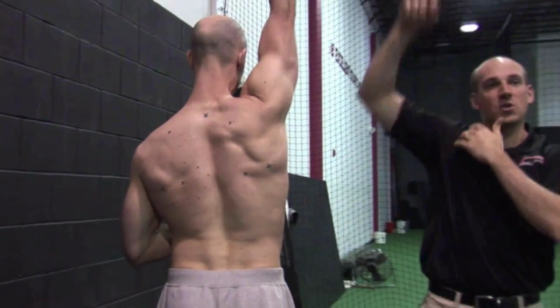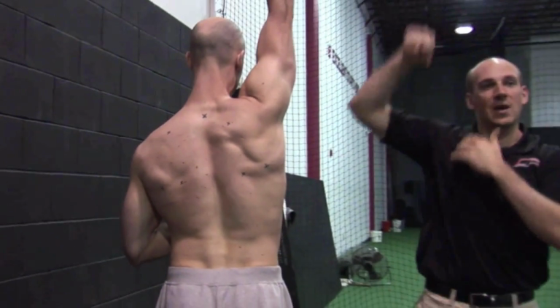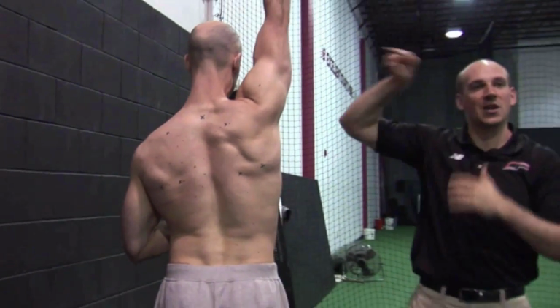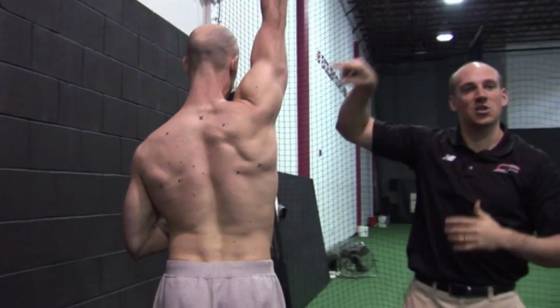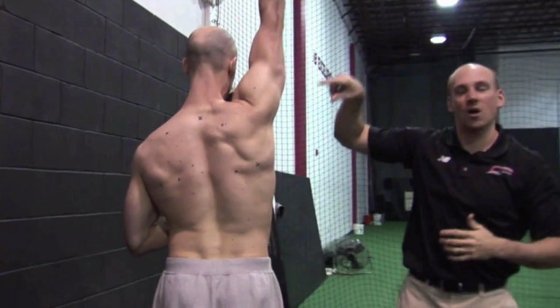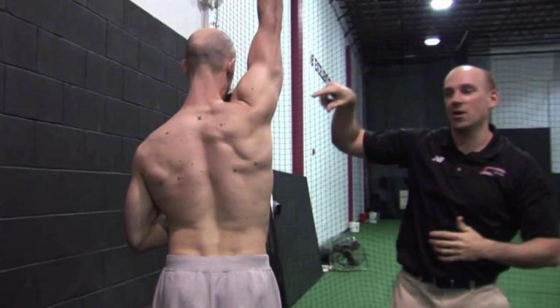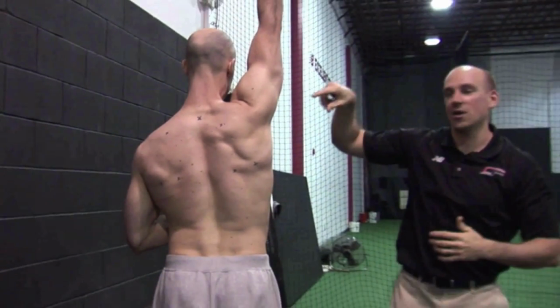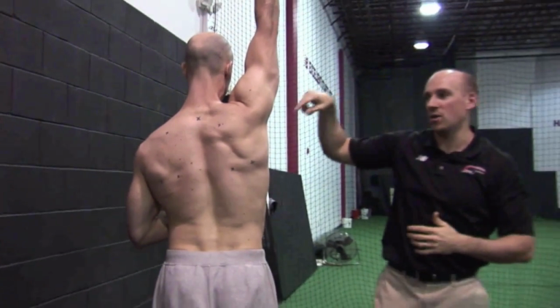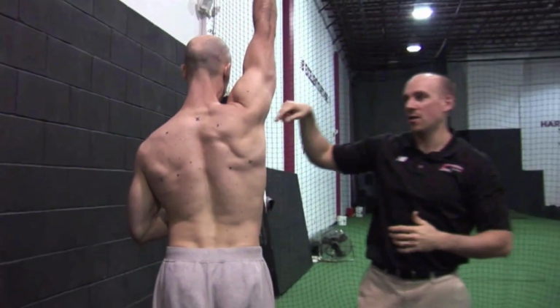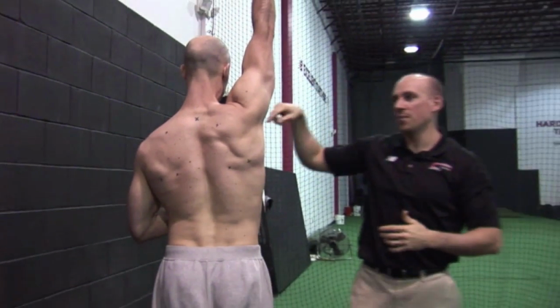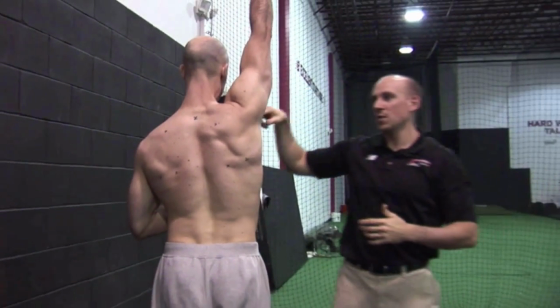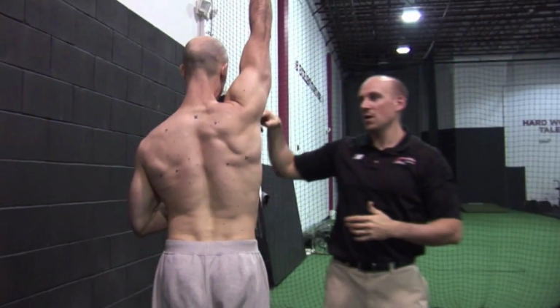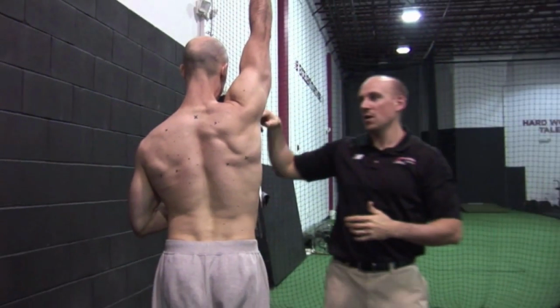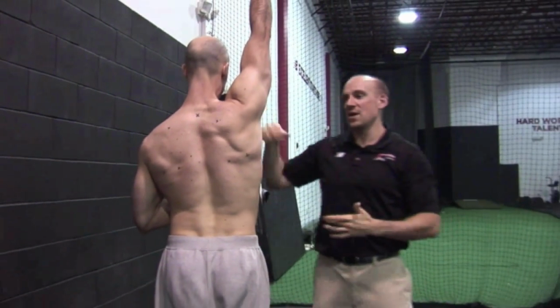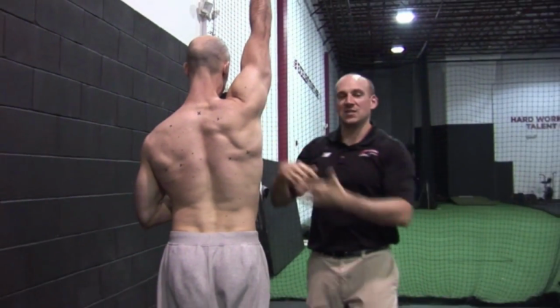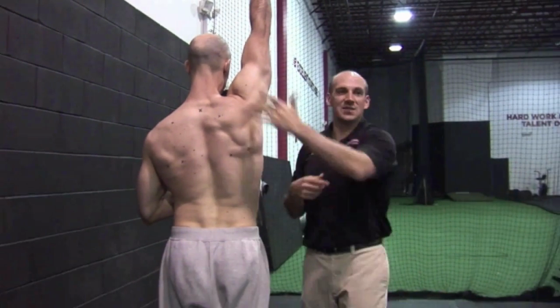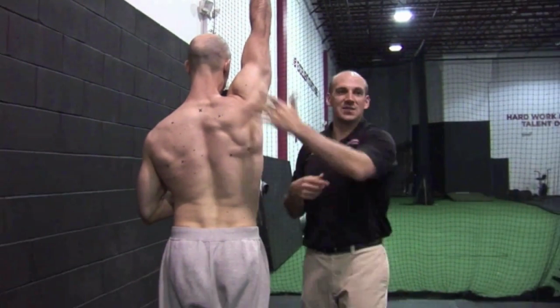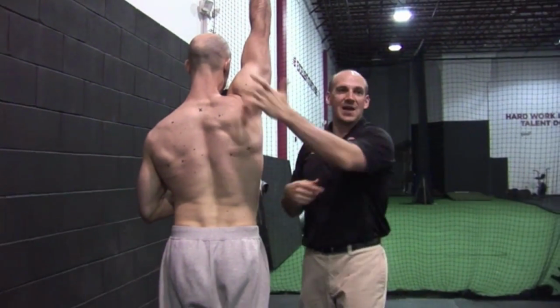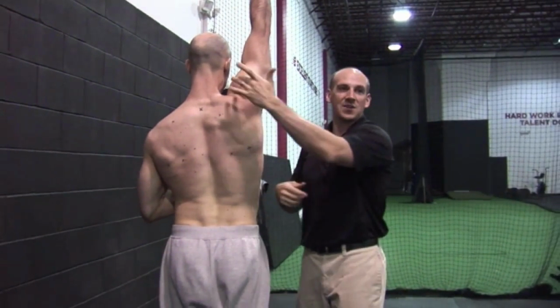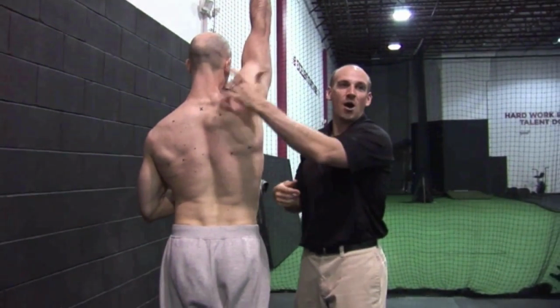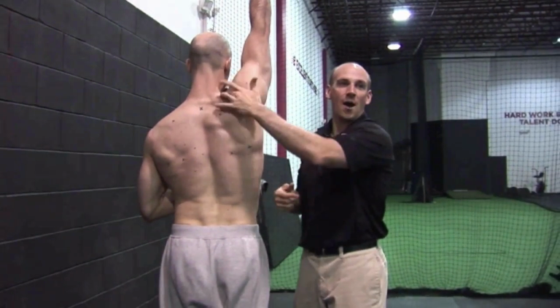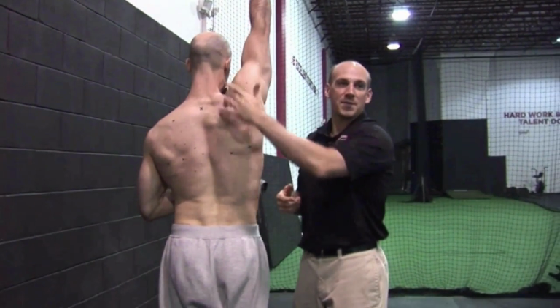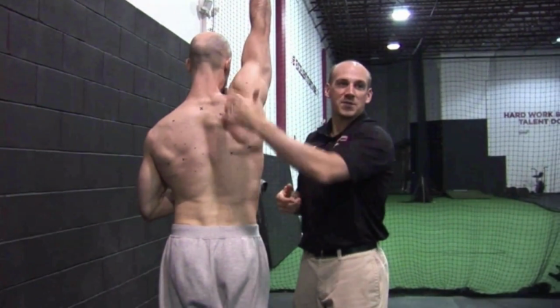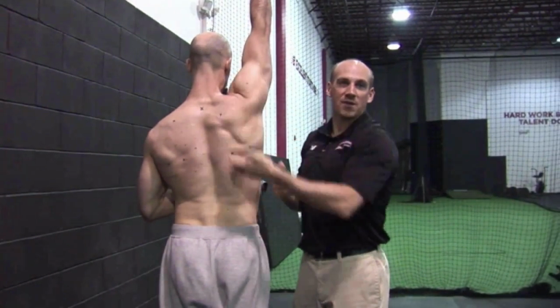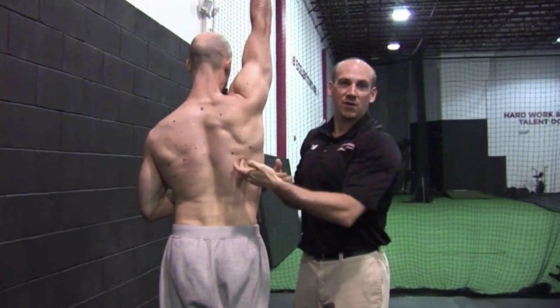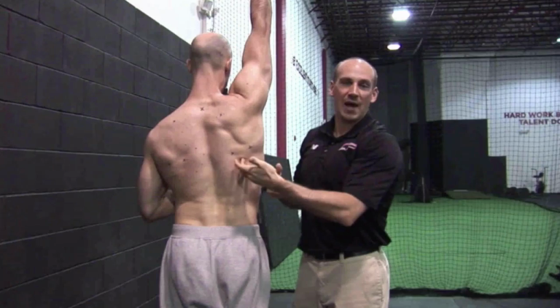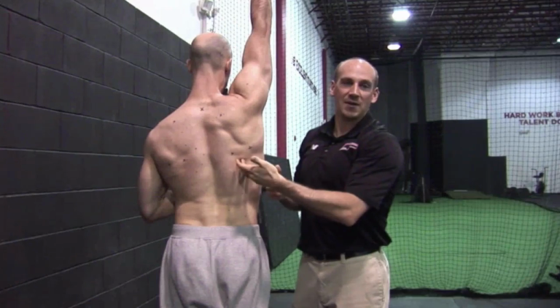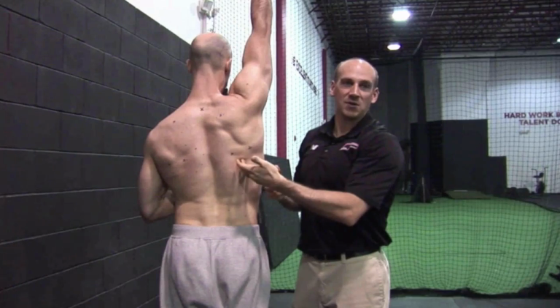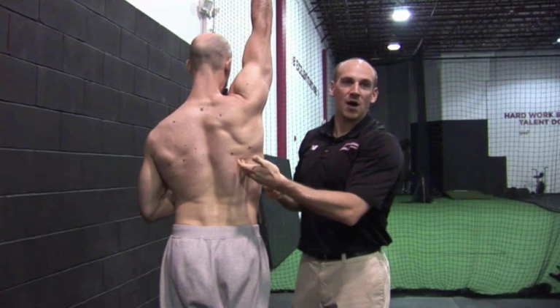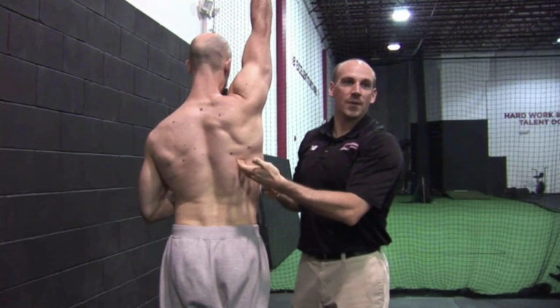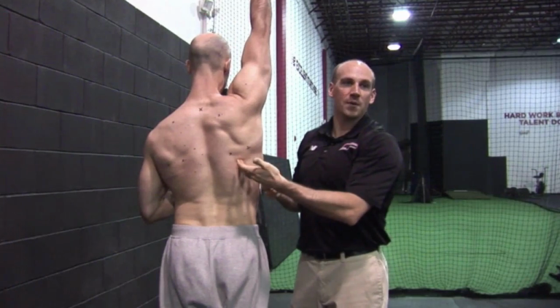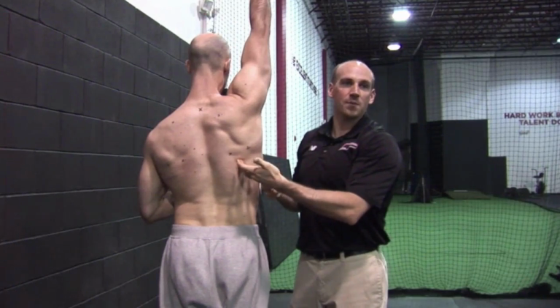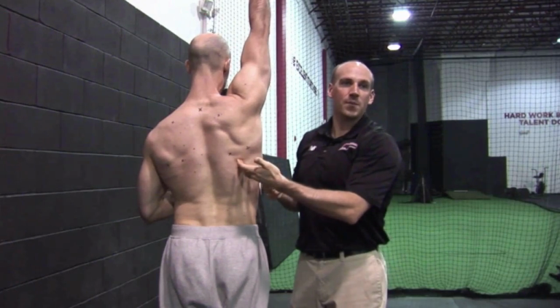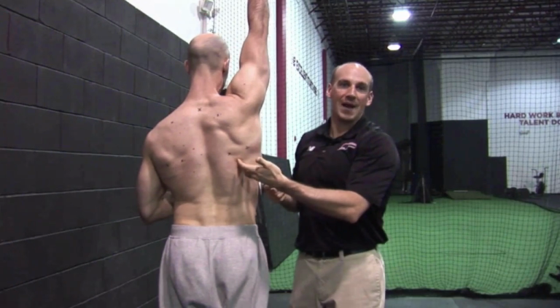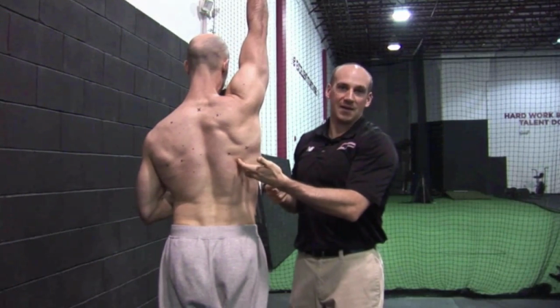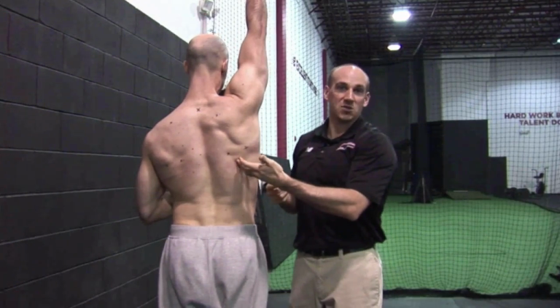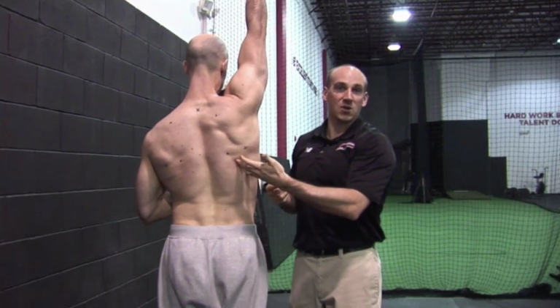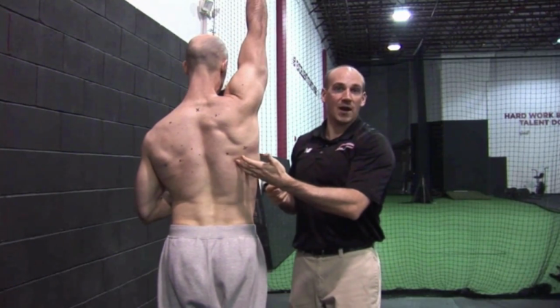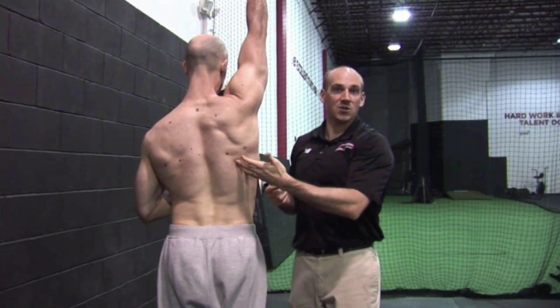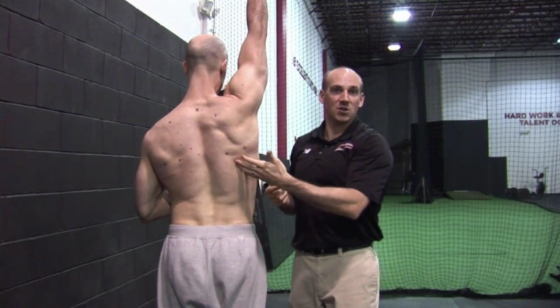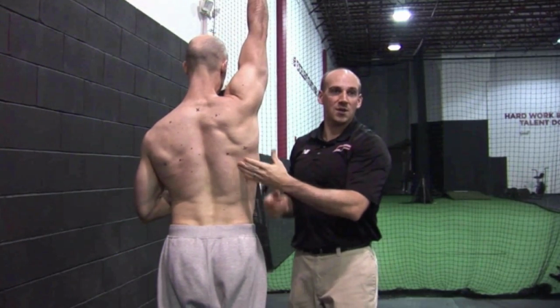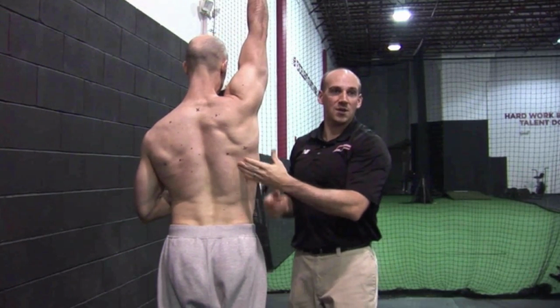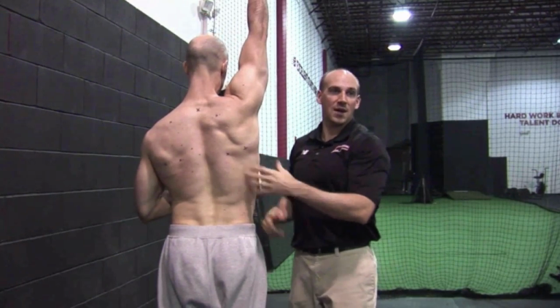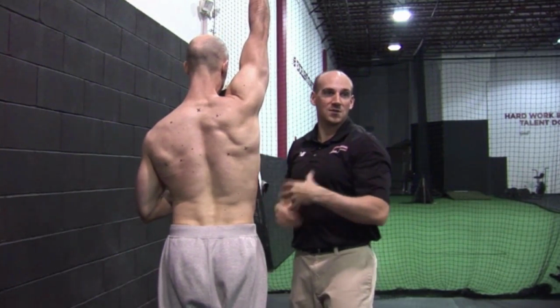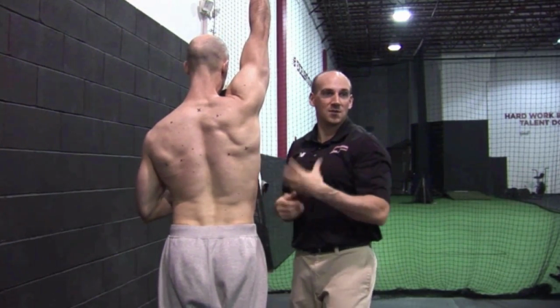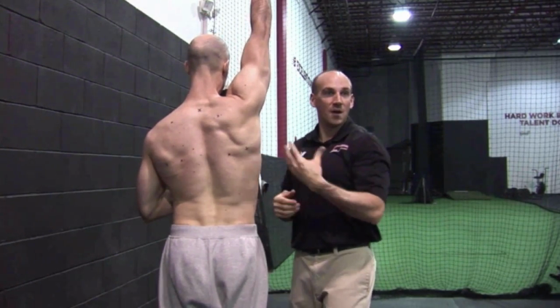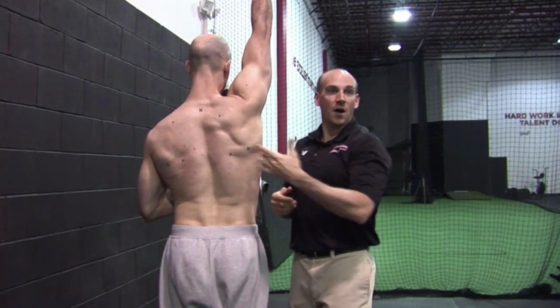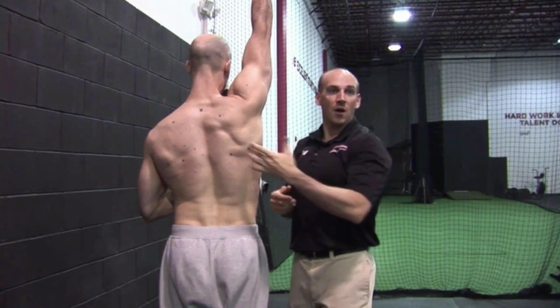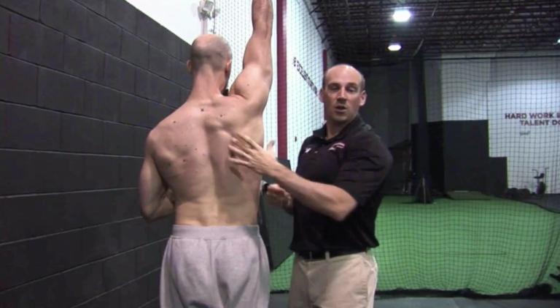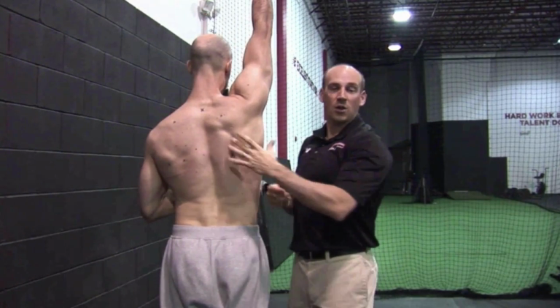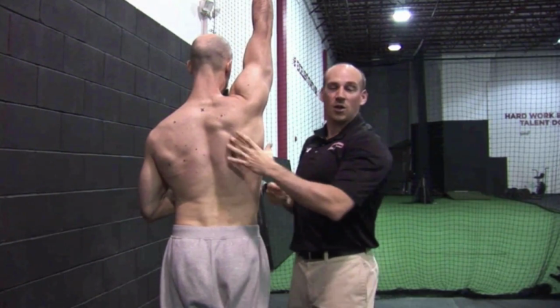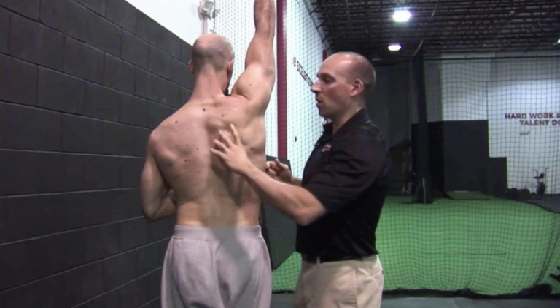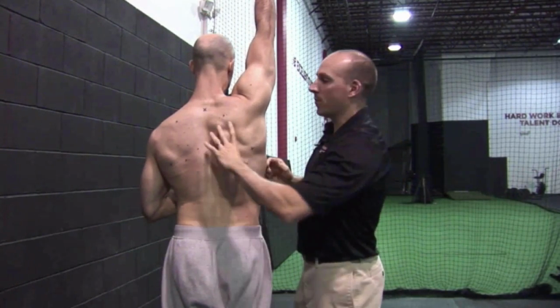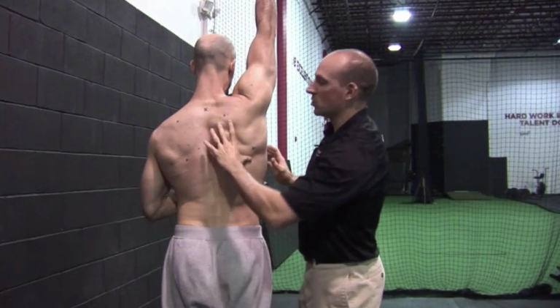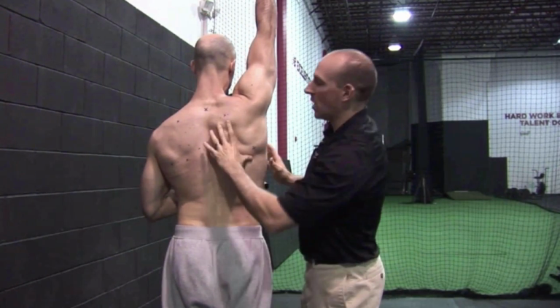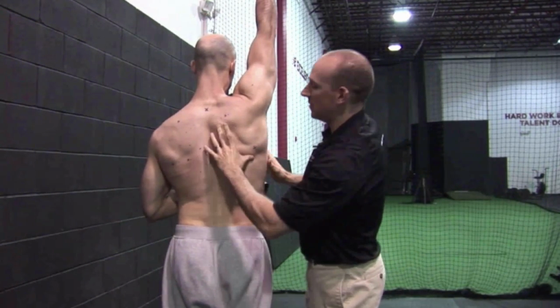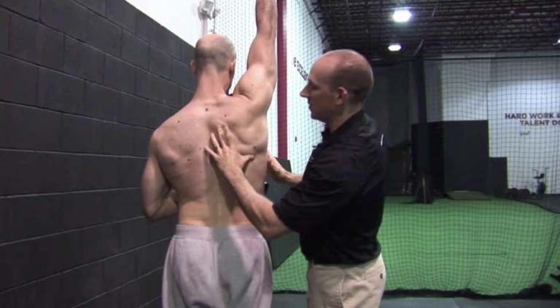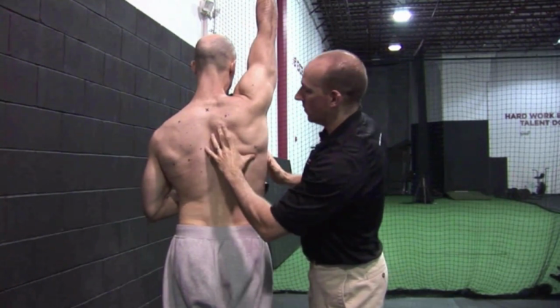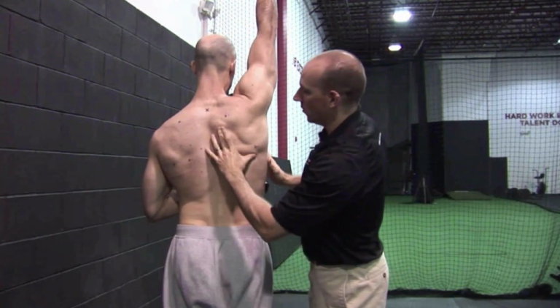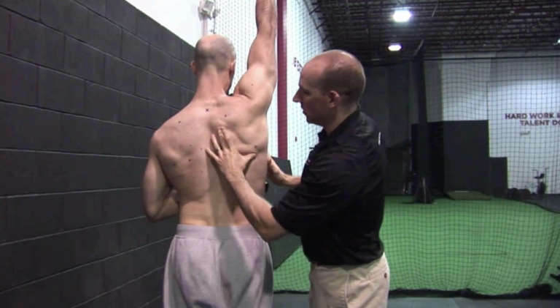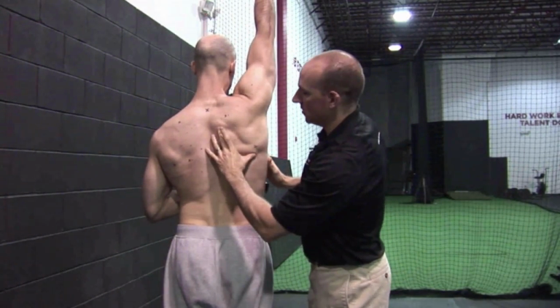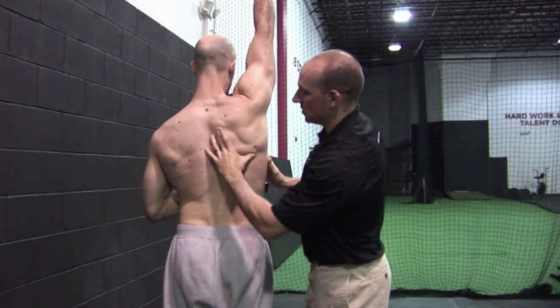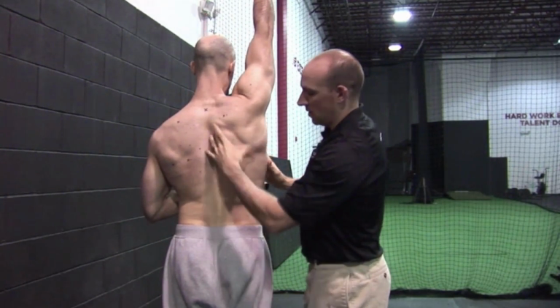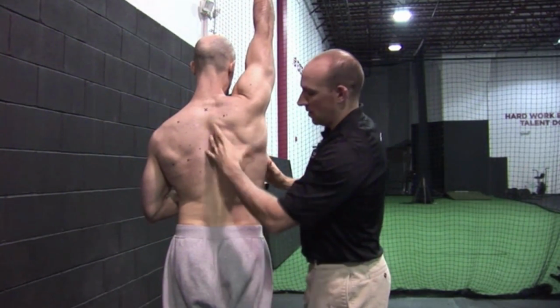You could actually argue that he has the exact opposite of a lat-dominant packing strategy — he has a little bit more upper trap to get him where he needs to be.